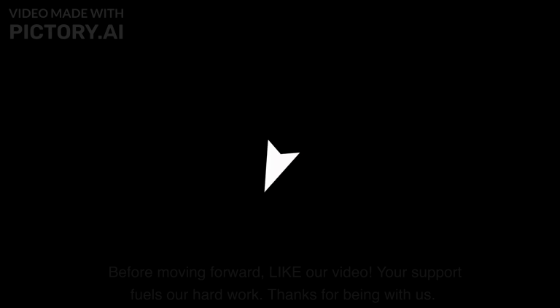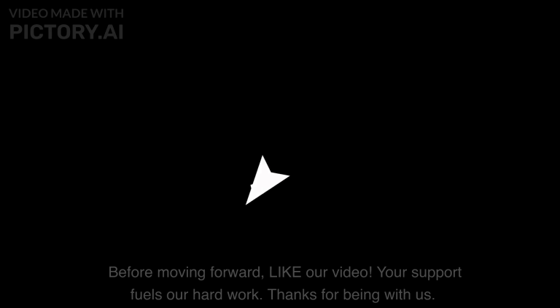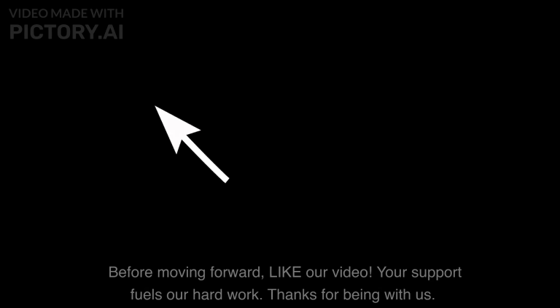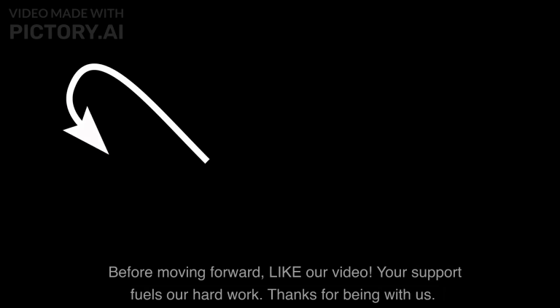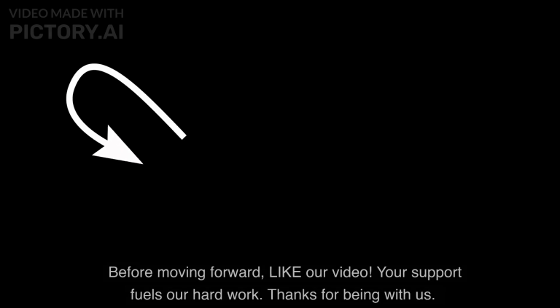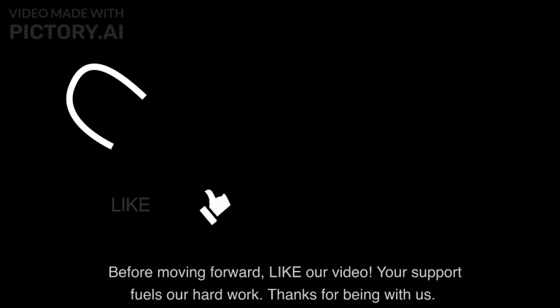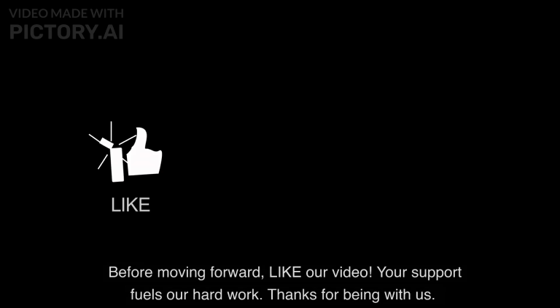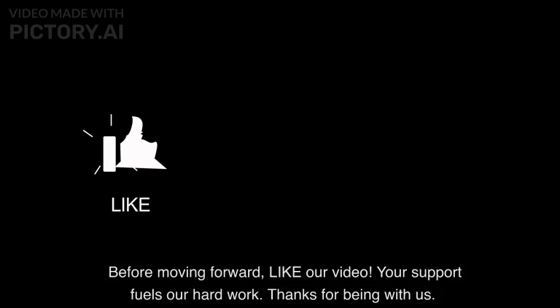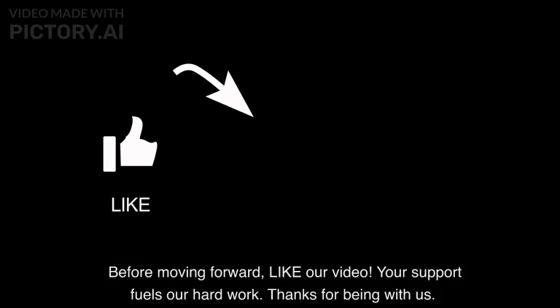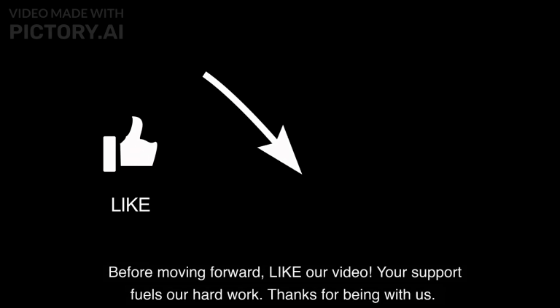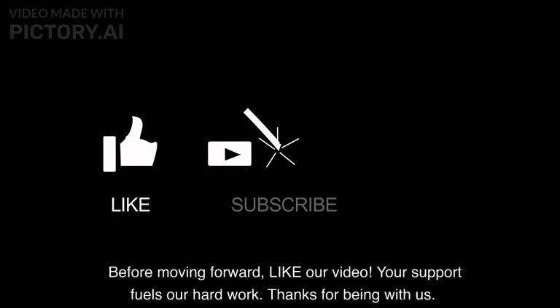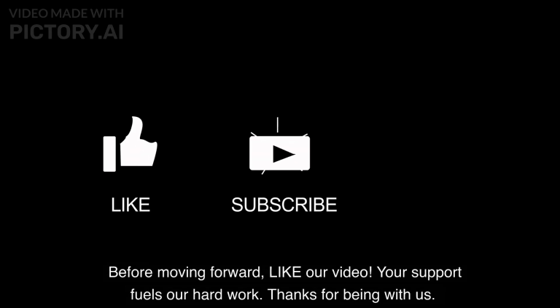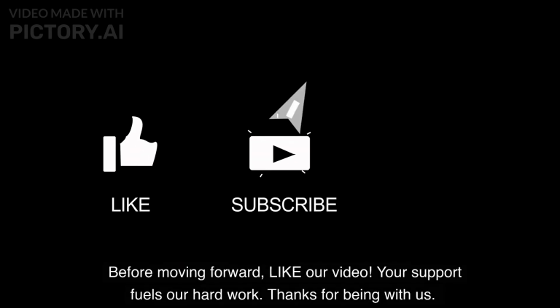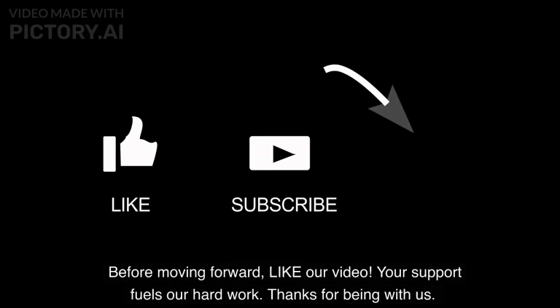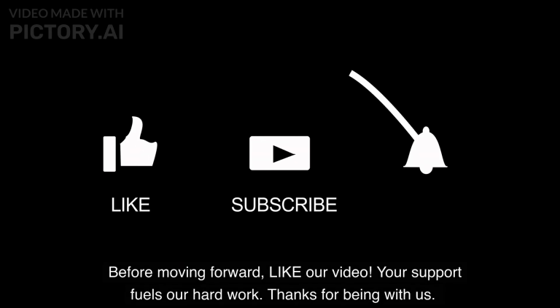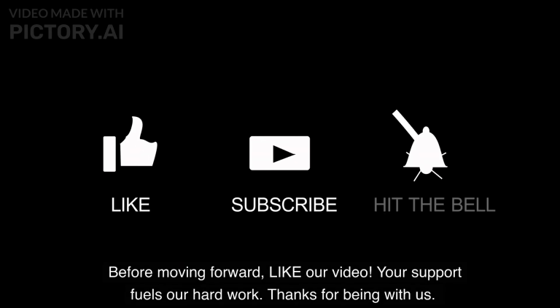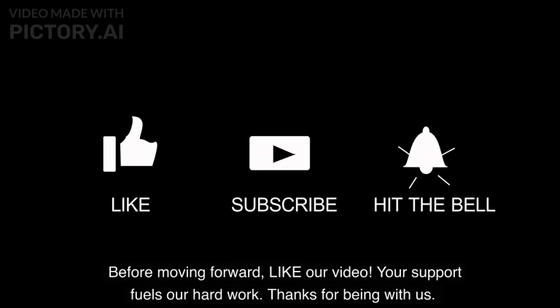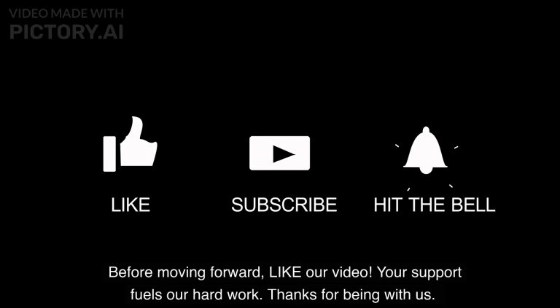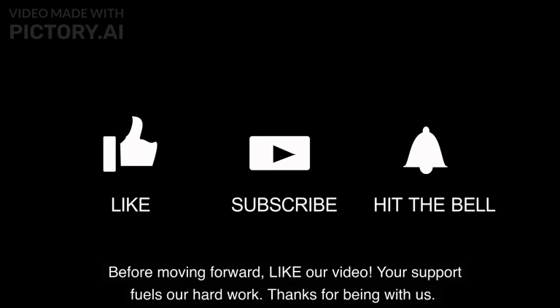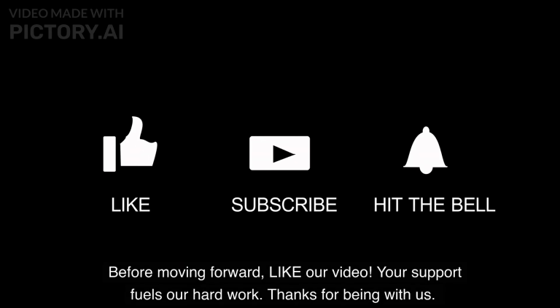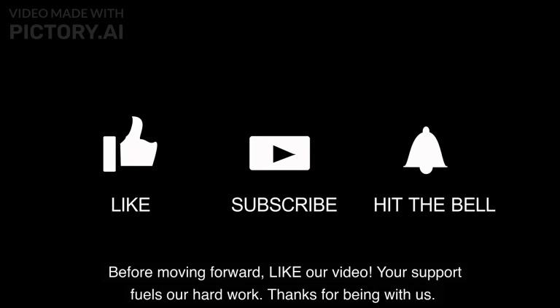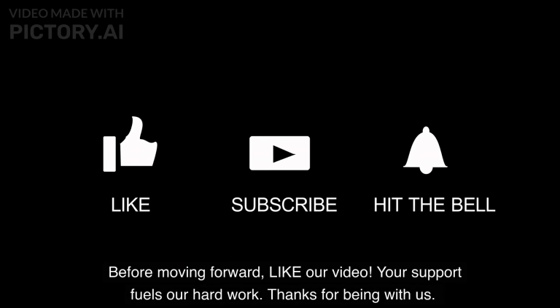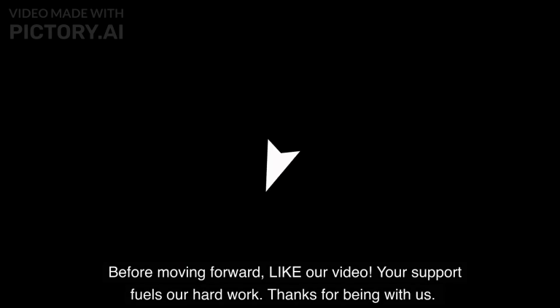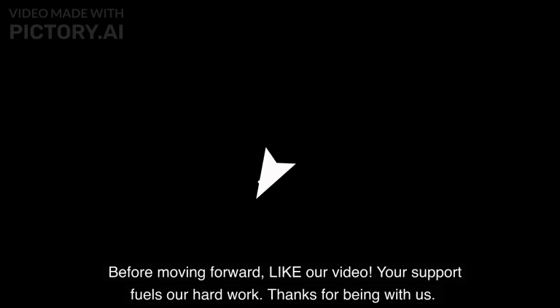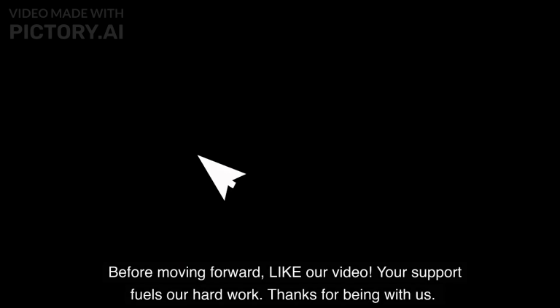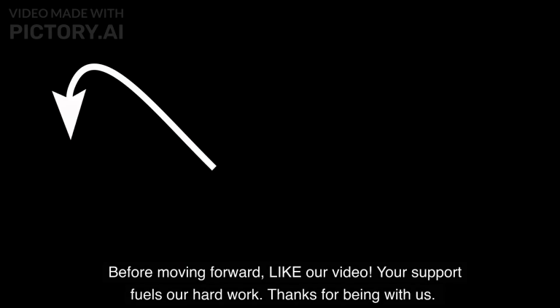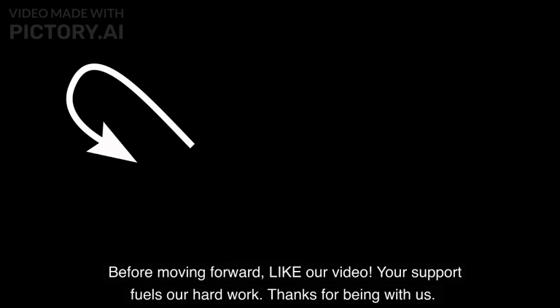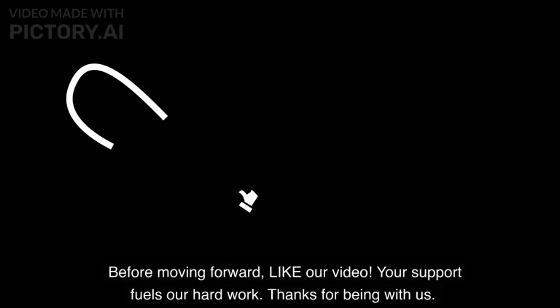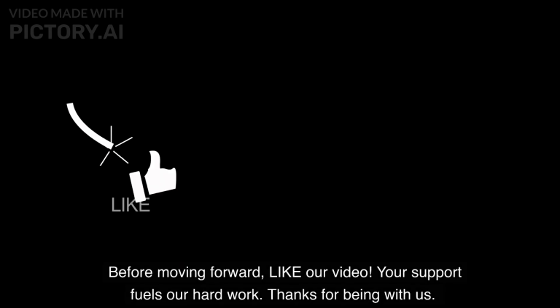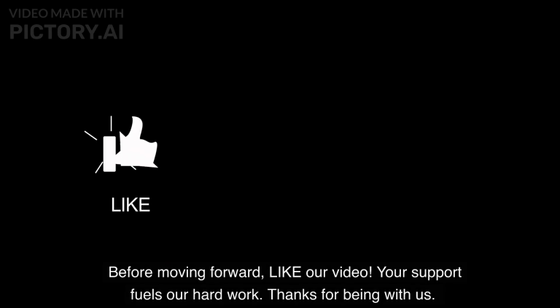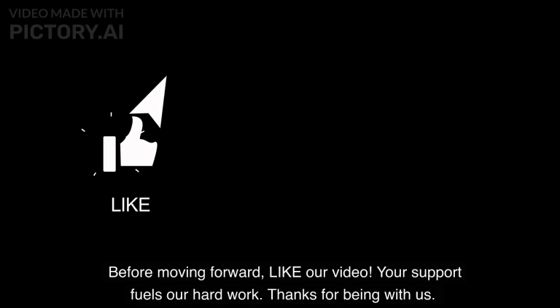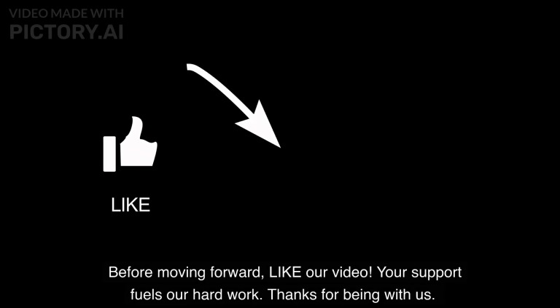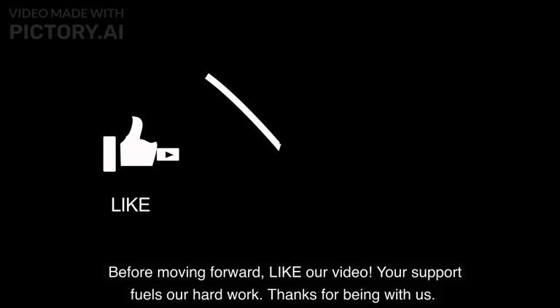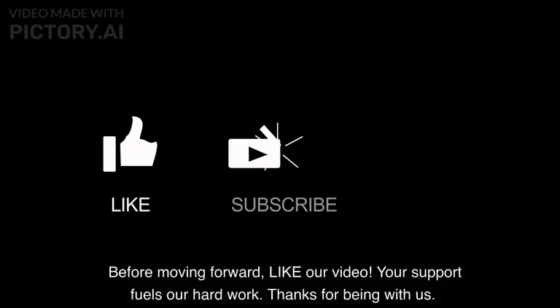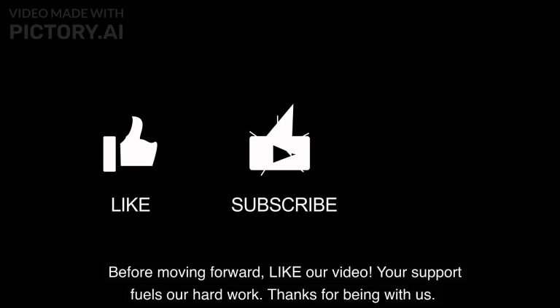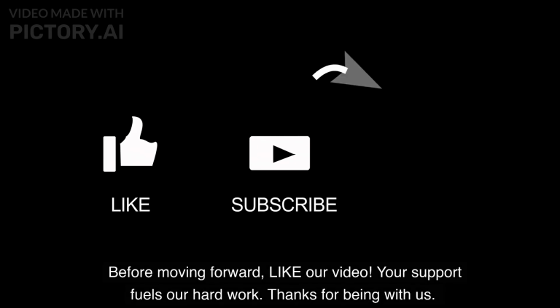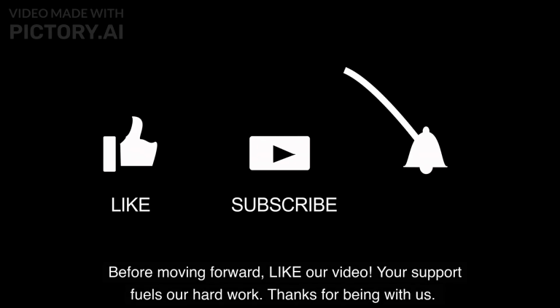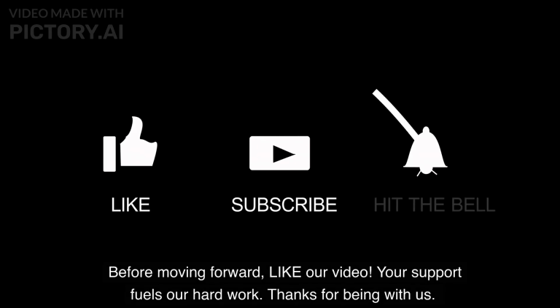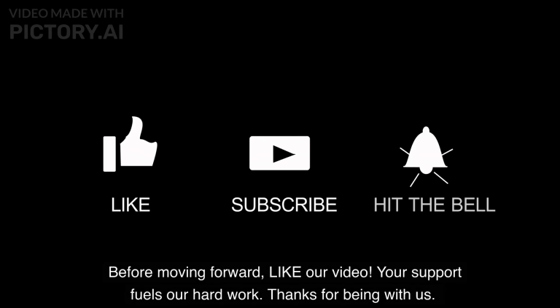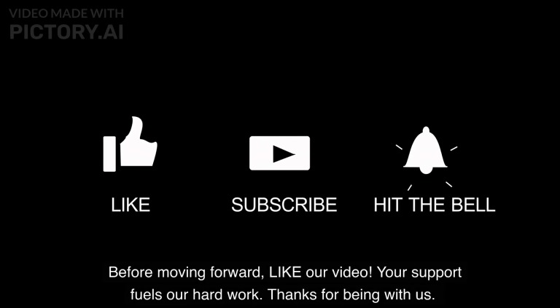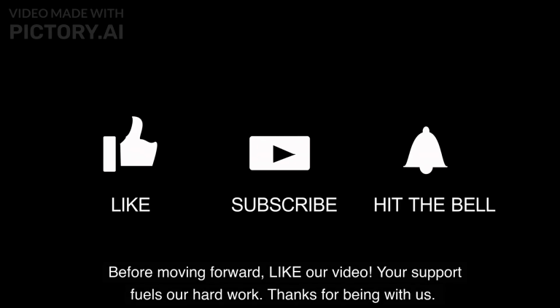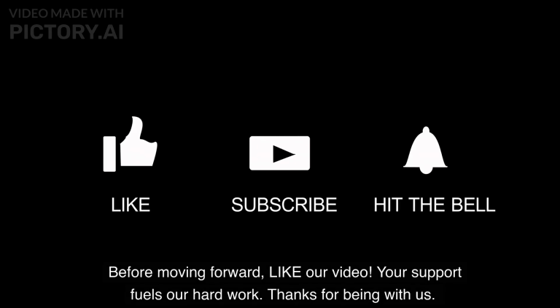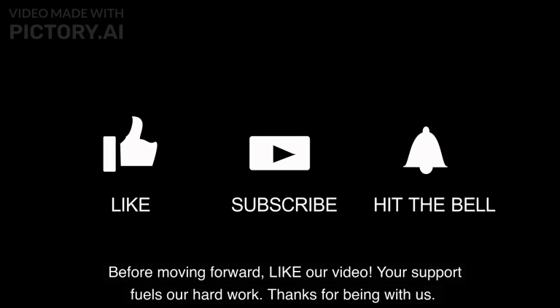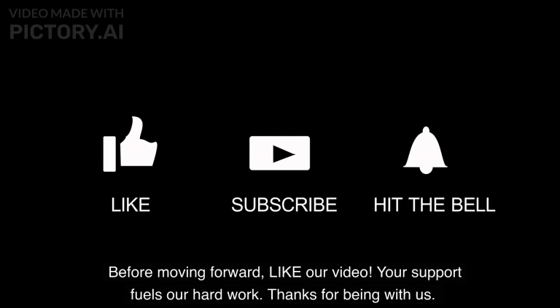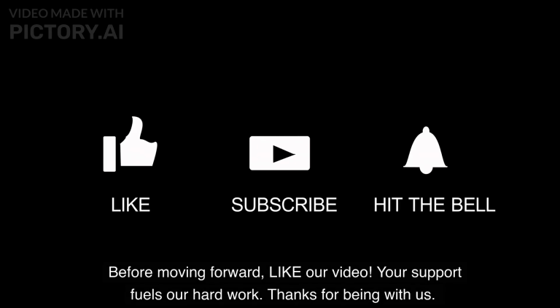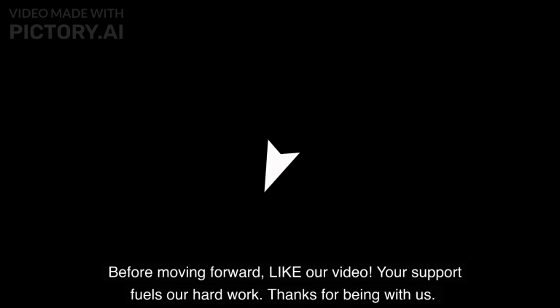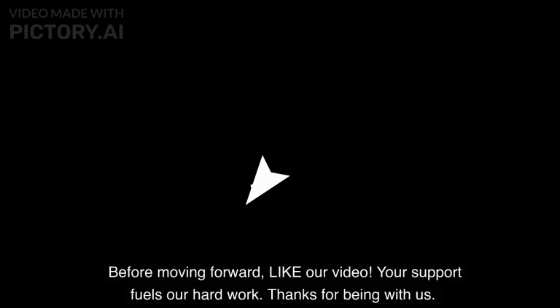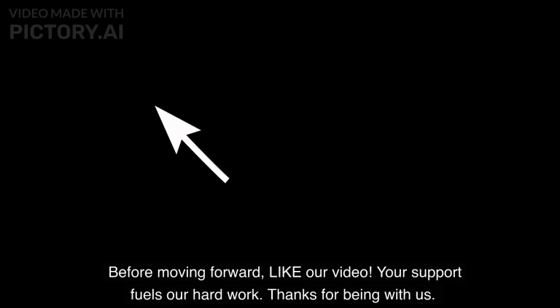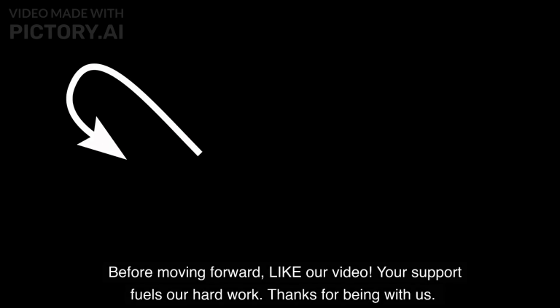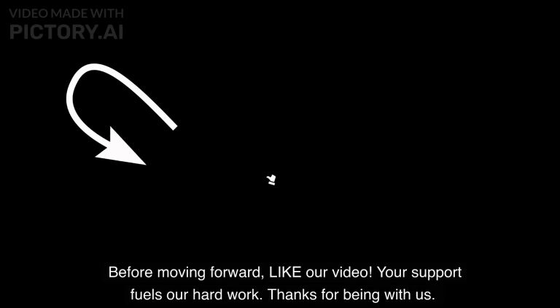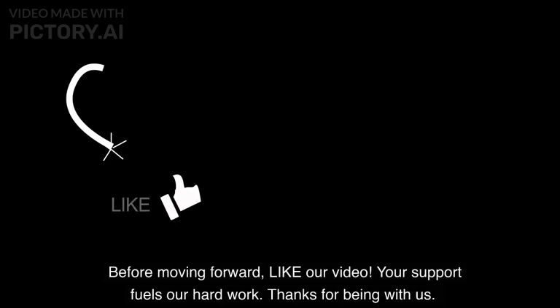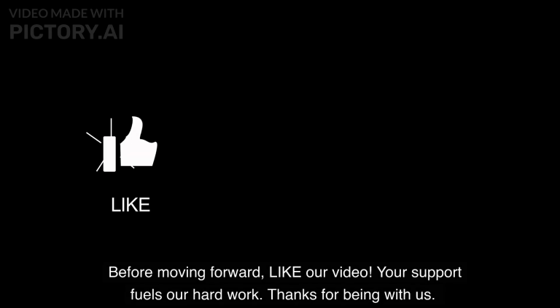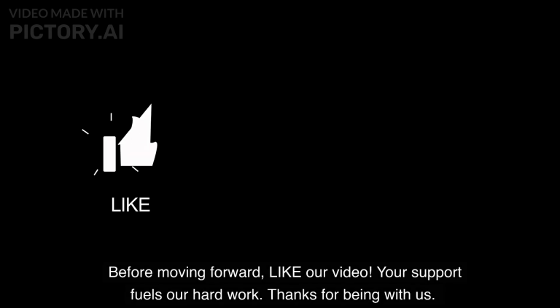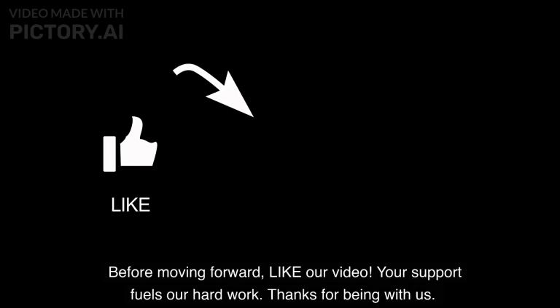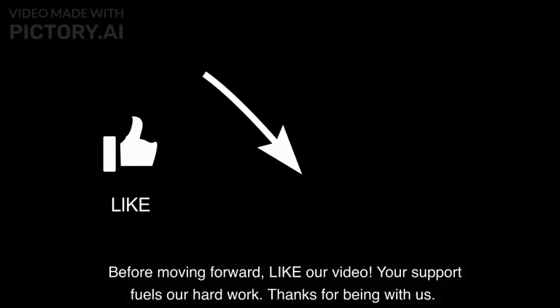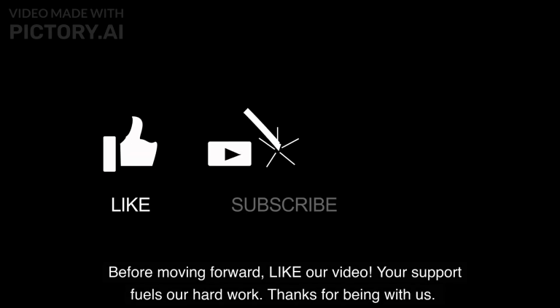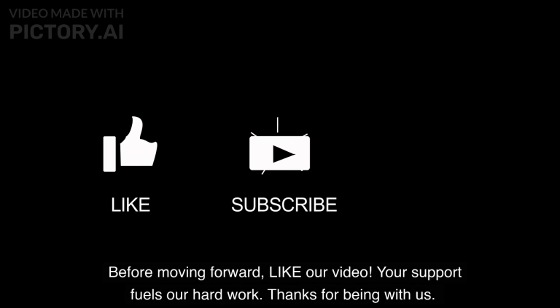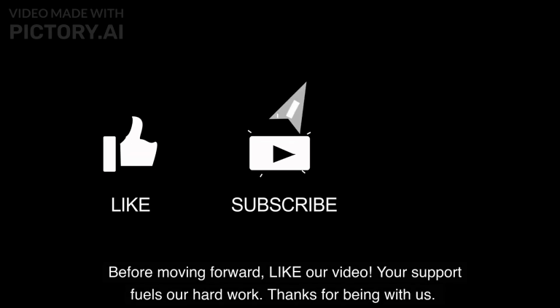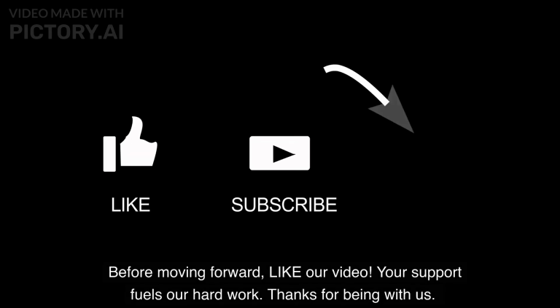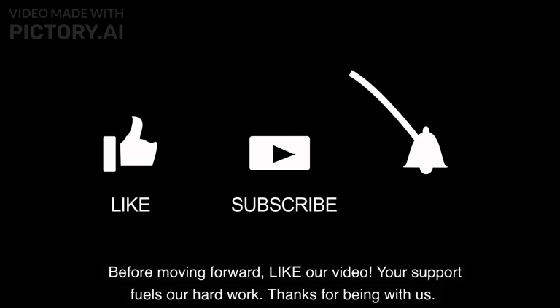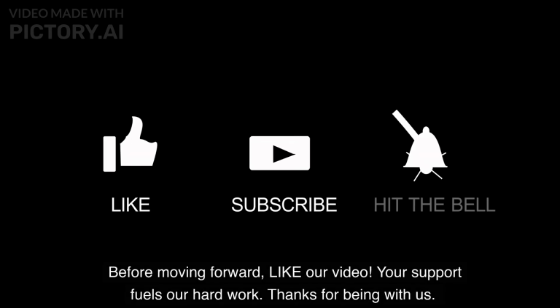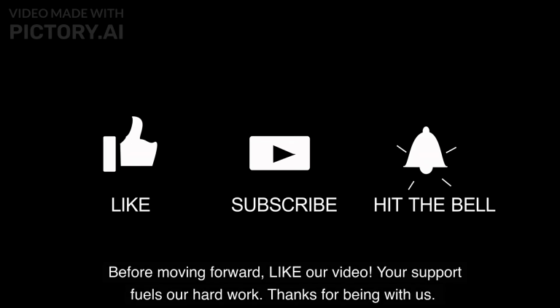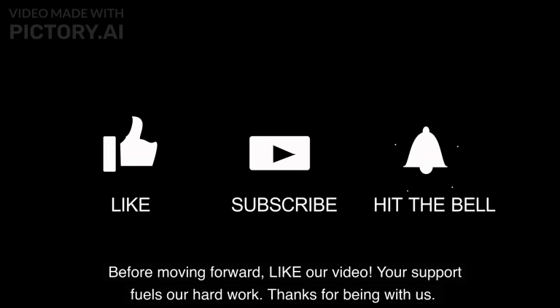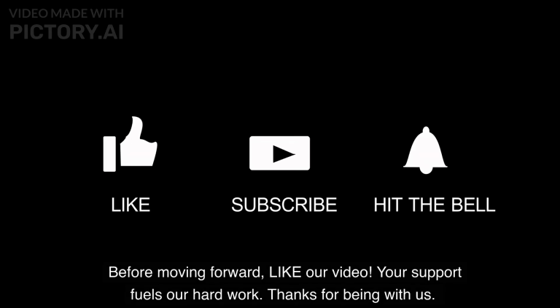Before moving forward, like our video. Your support fuels our hard work. Thanks for being with us.